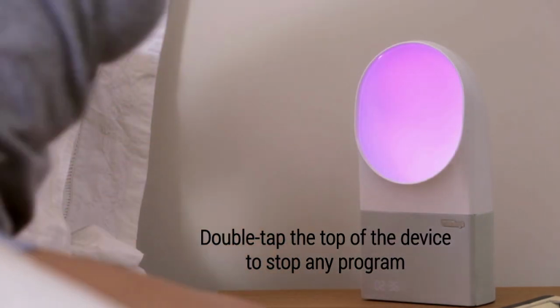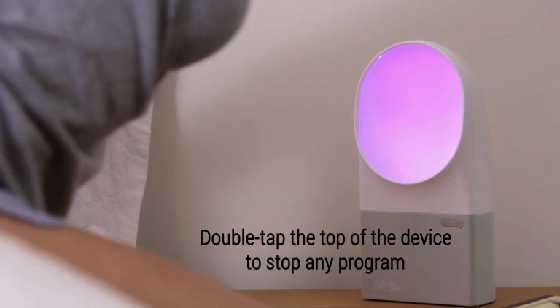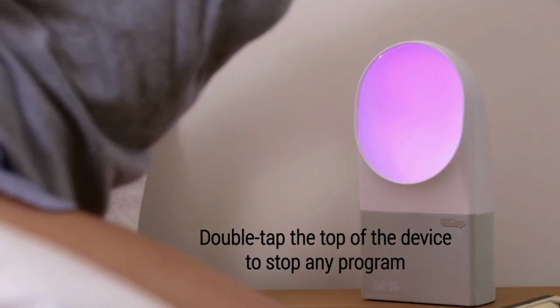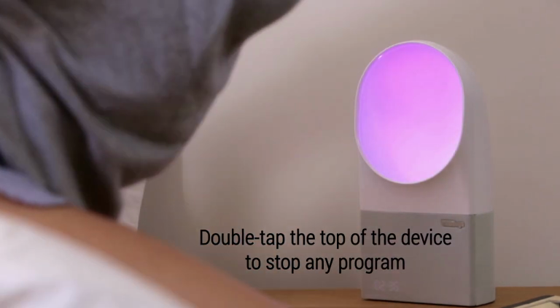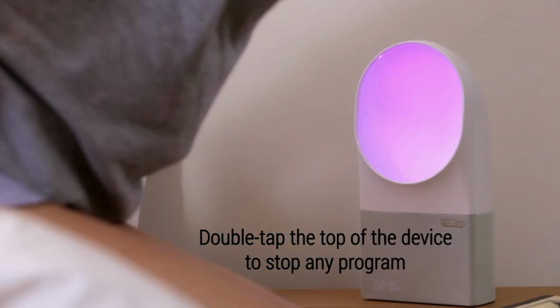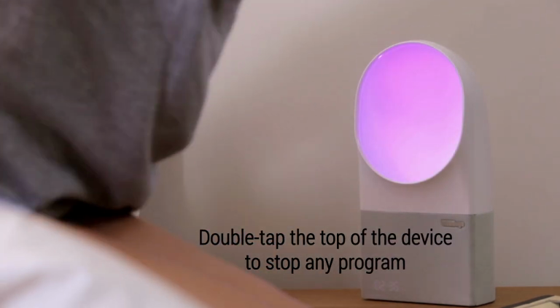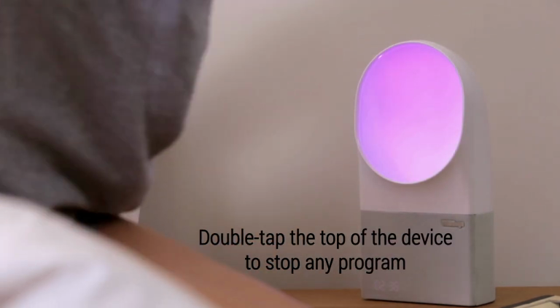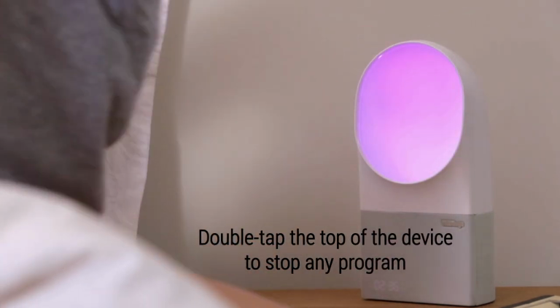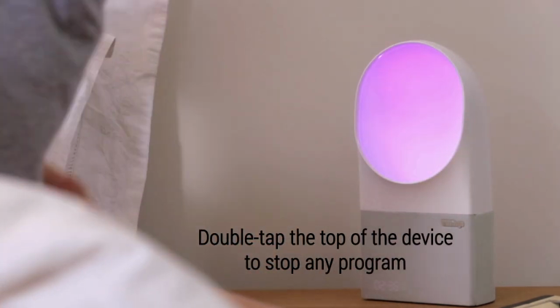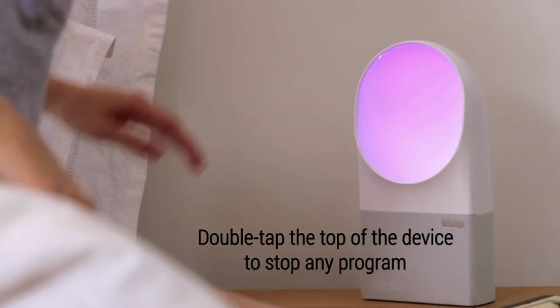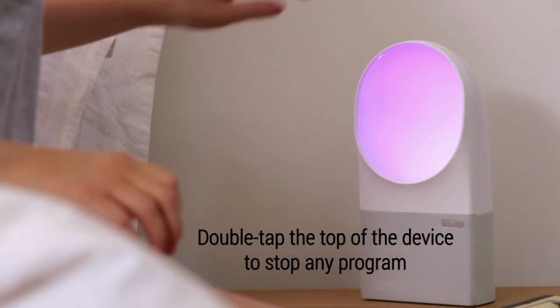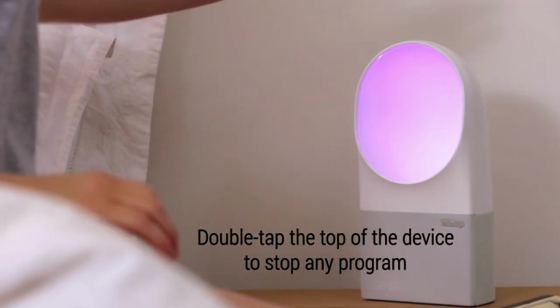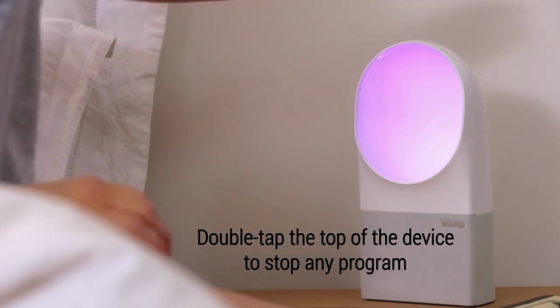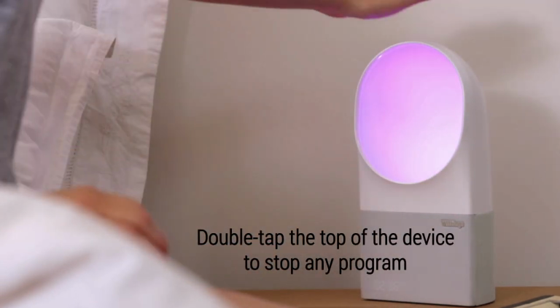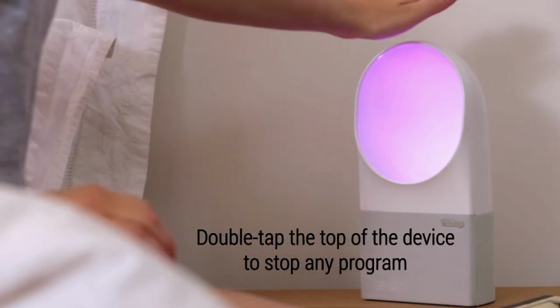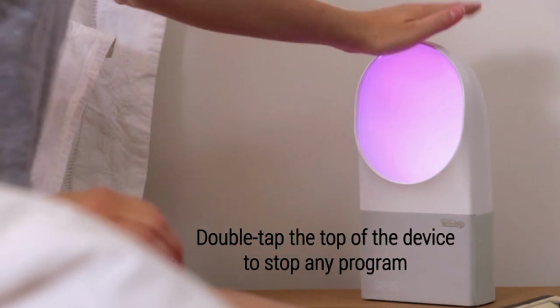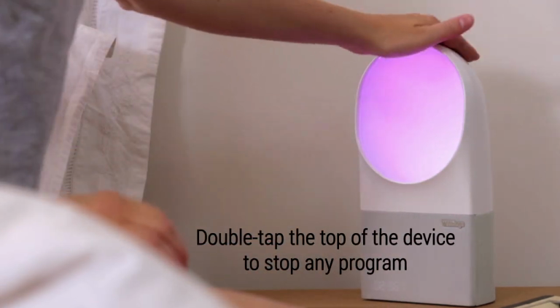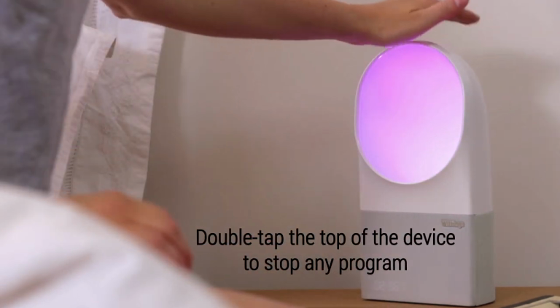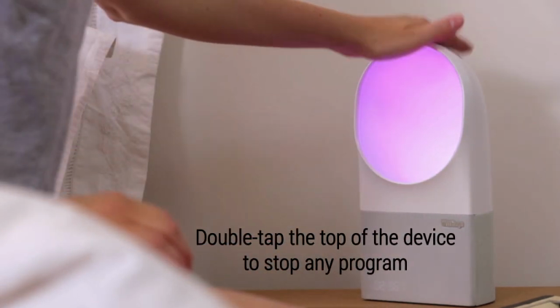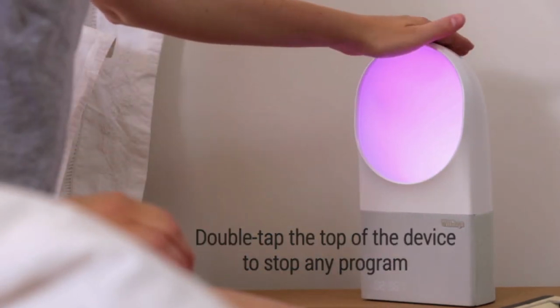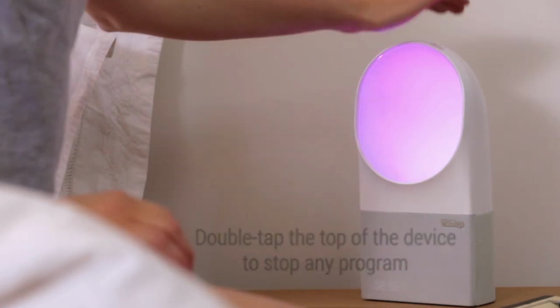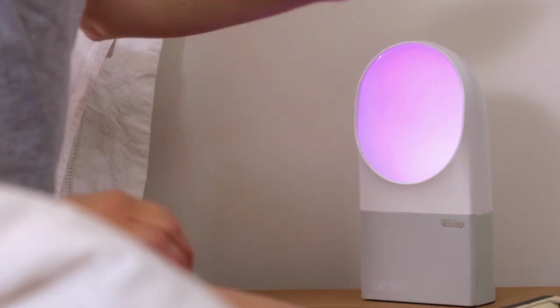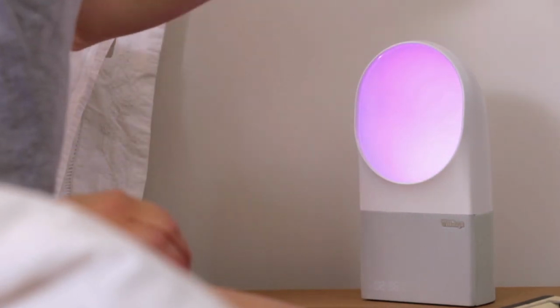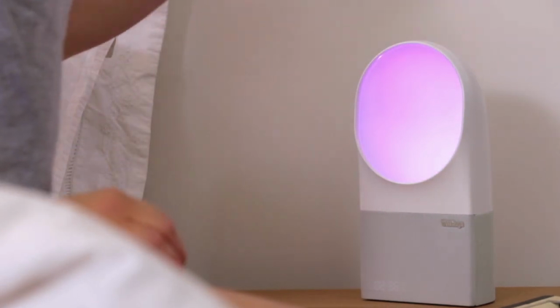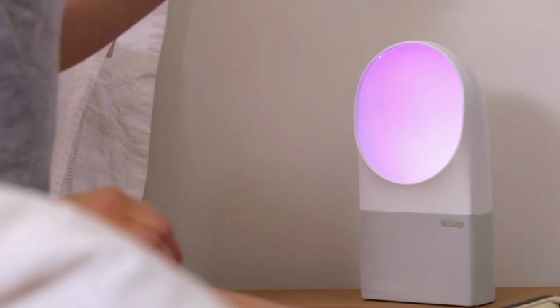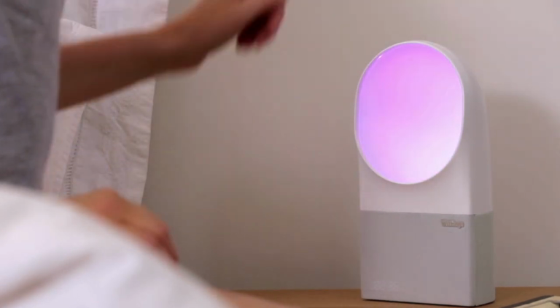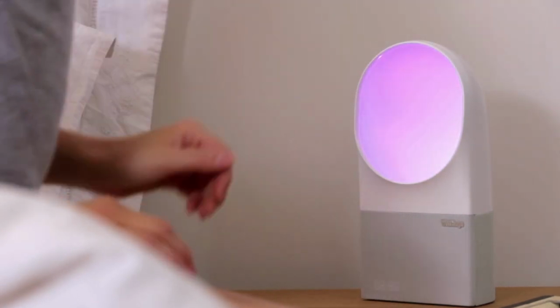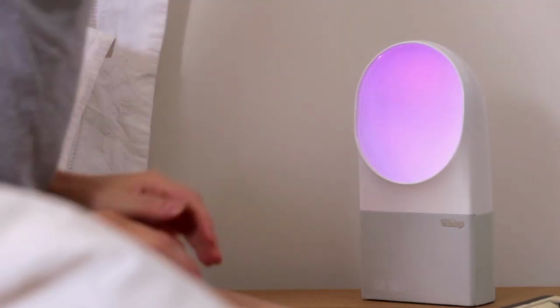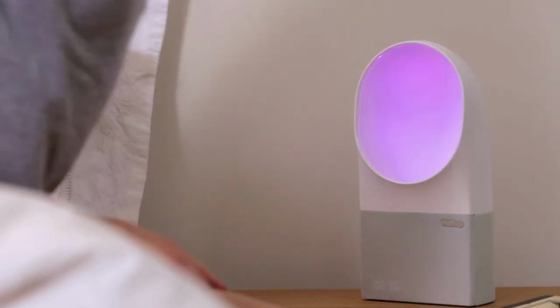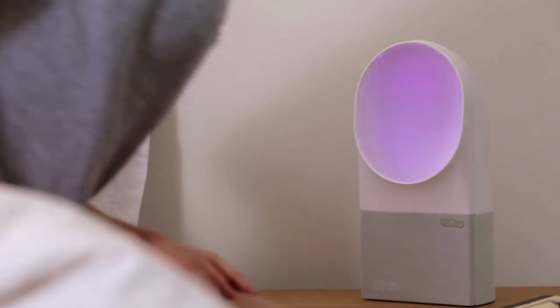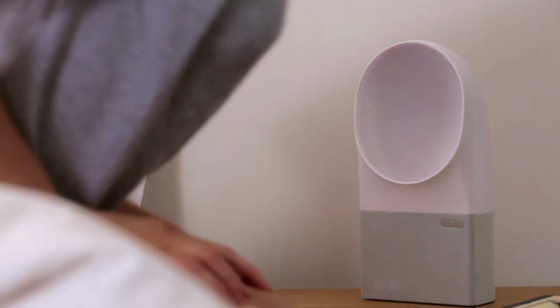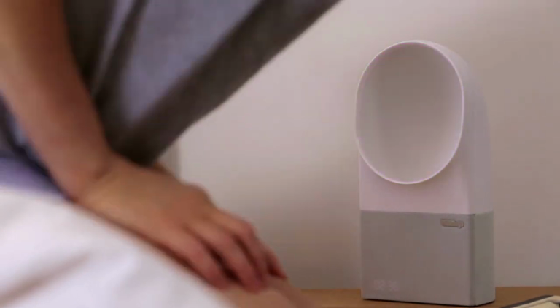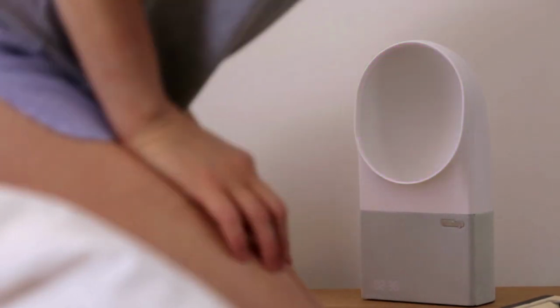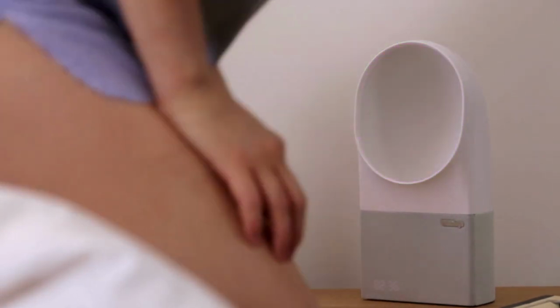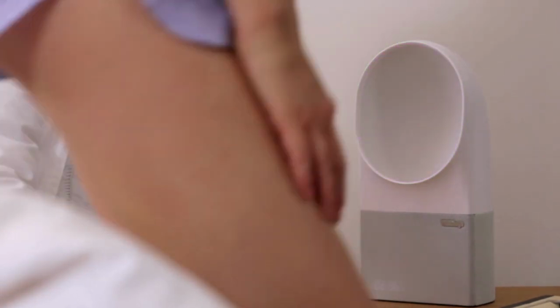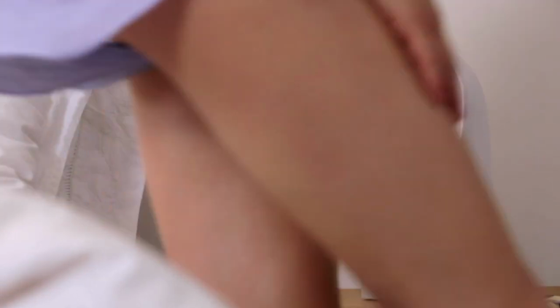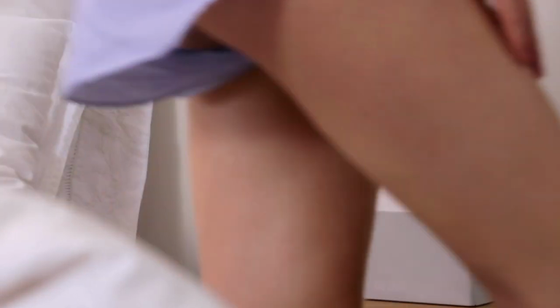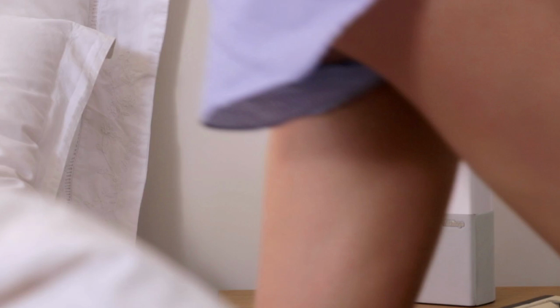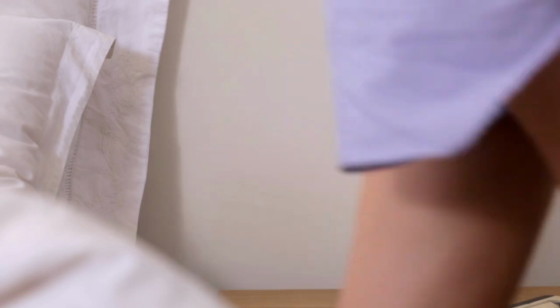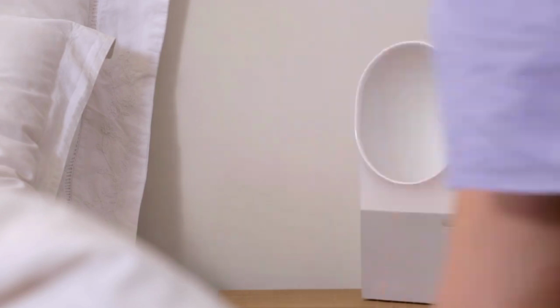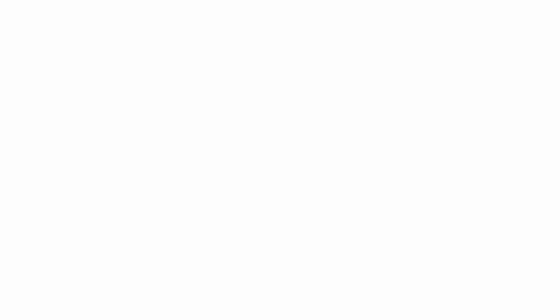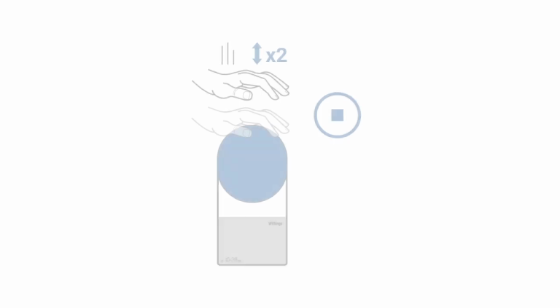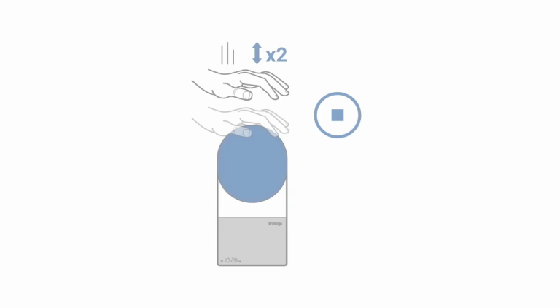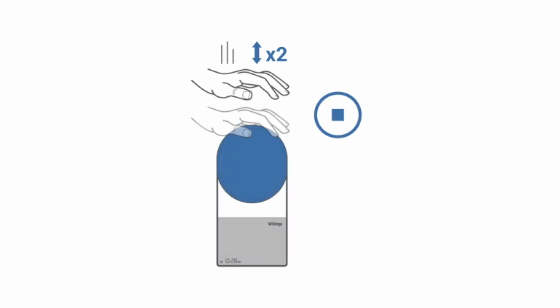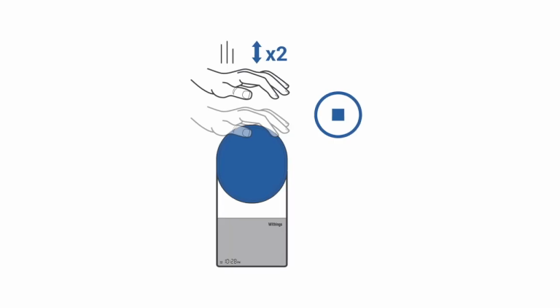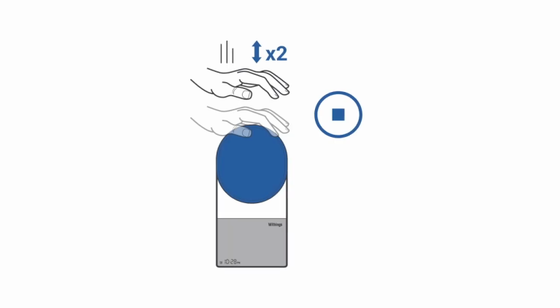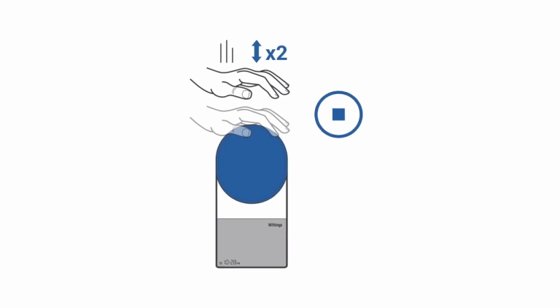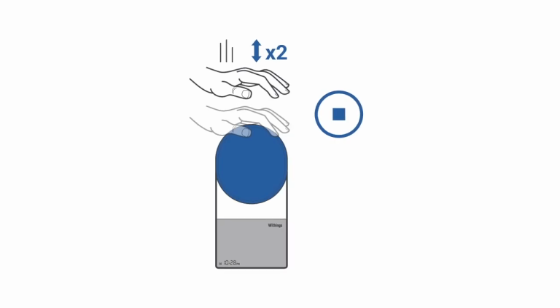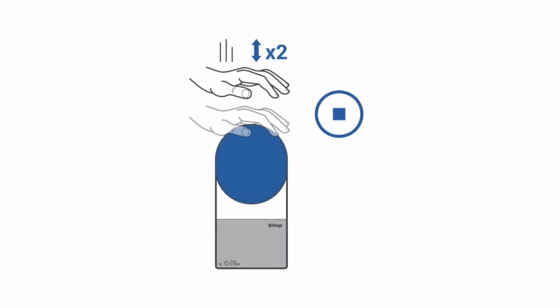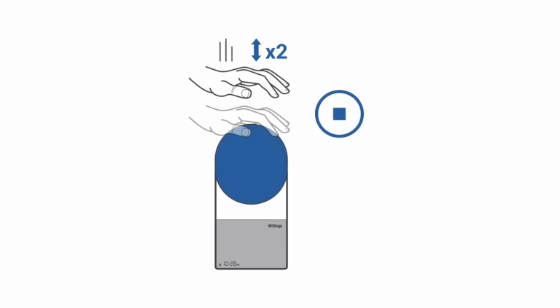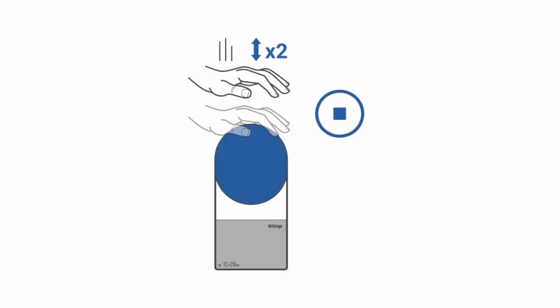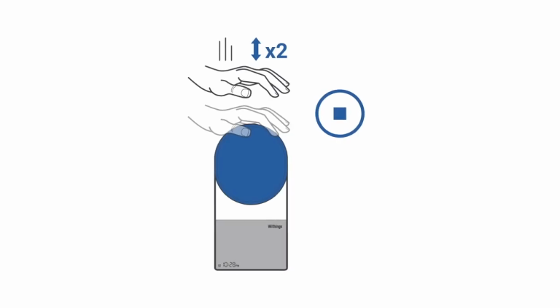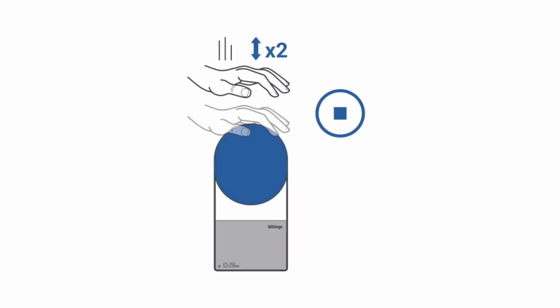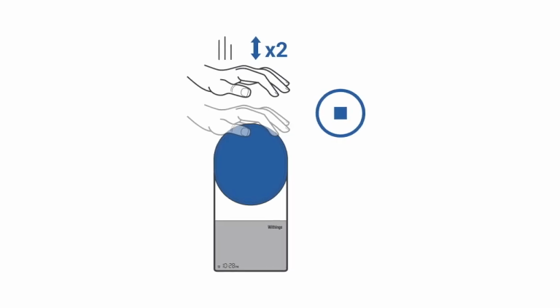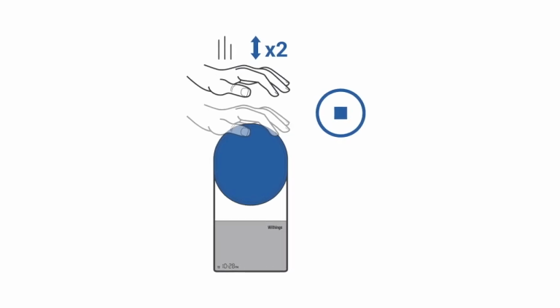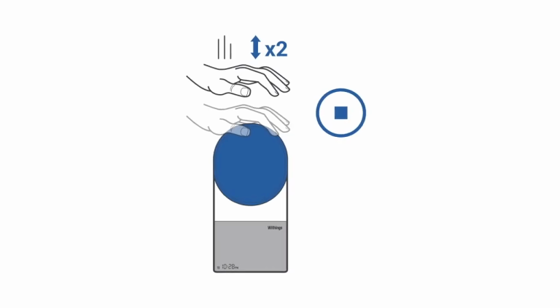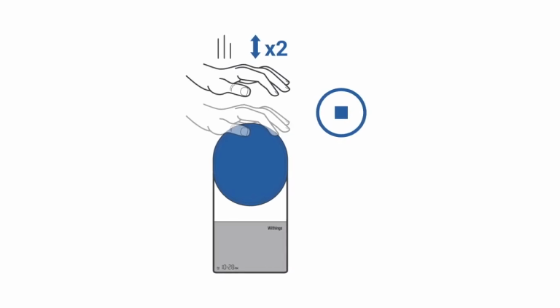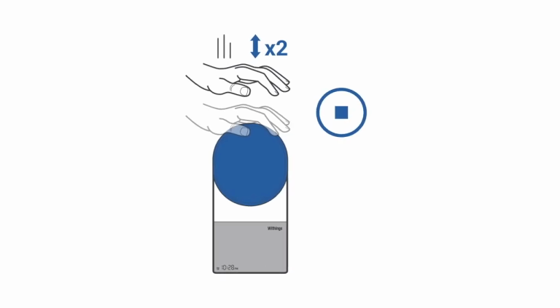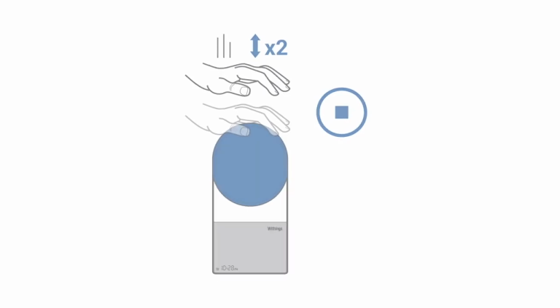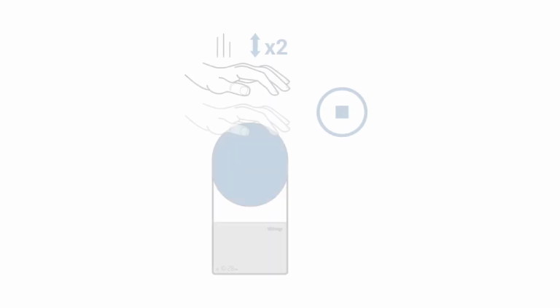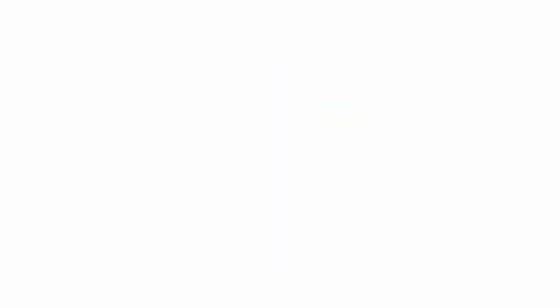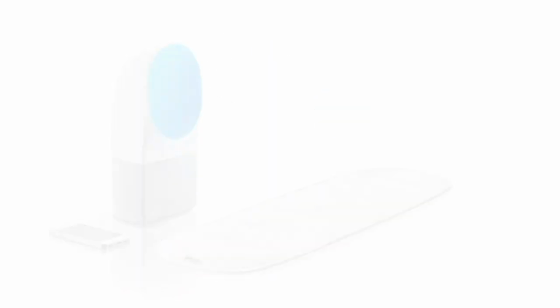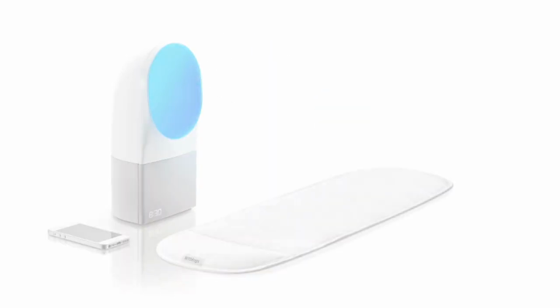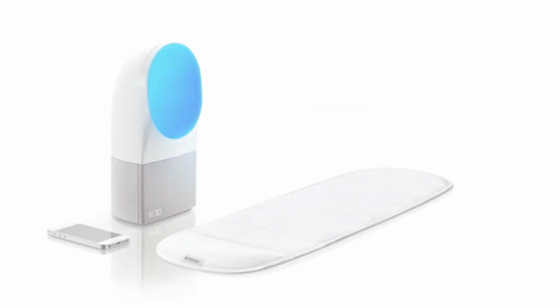Want to turn off the Aura? To stop any program, tap your hand twice on top of the bedside device.